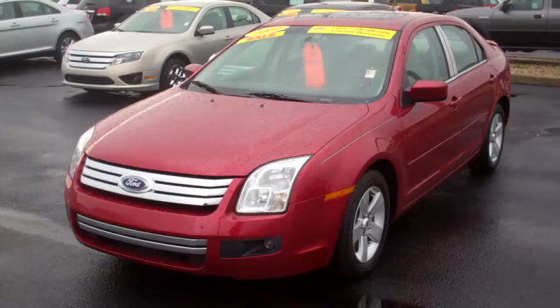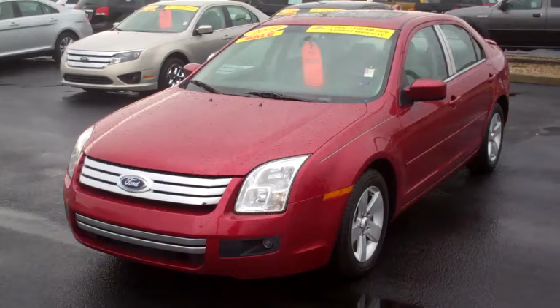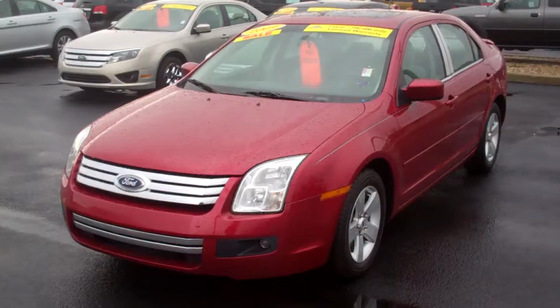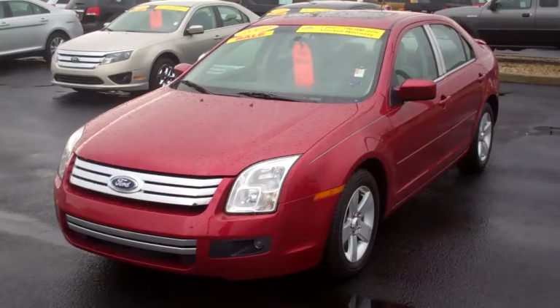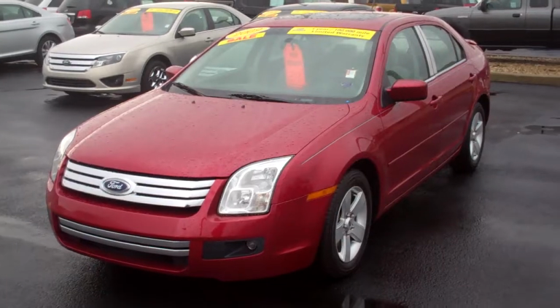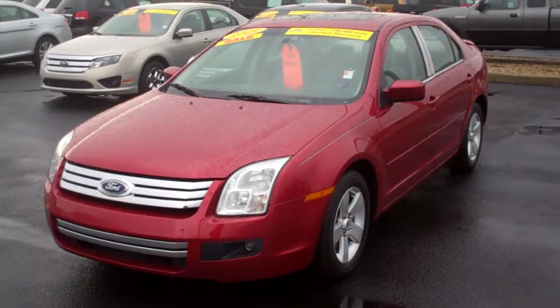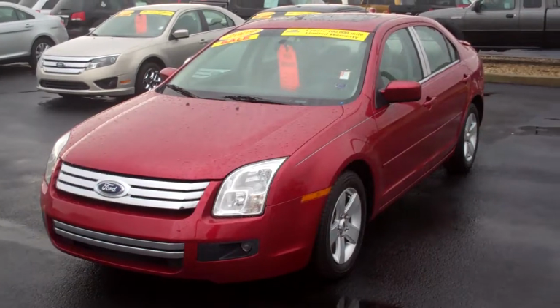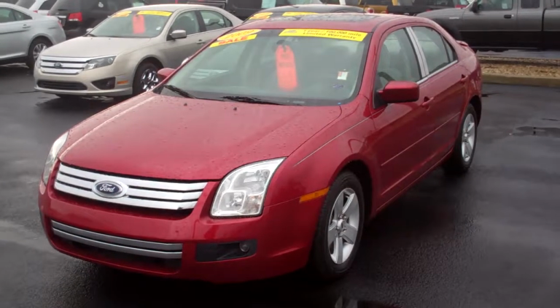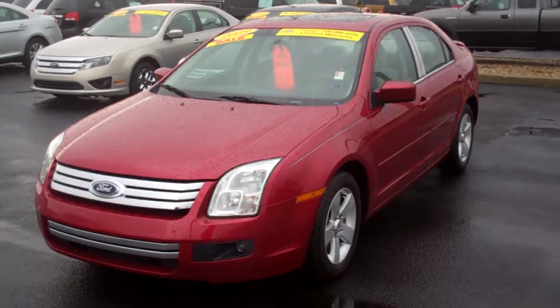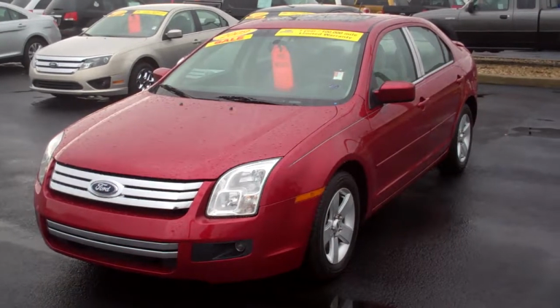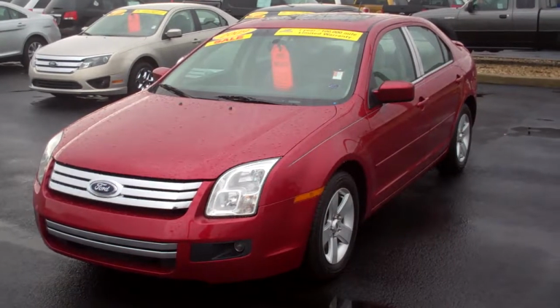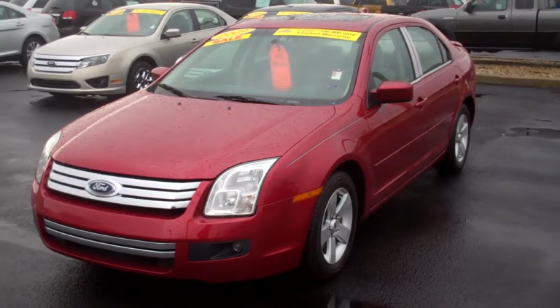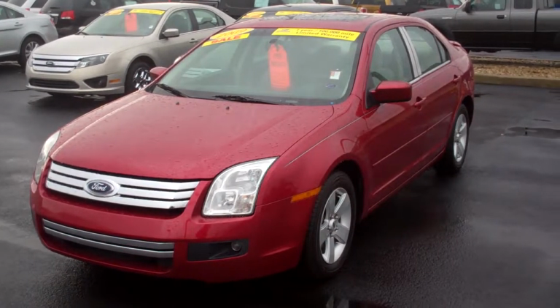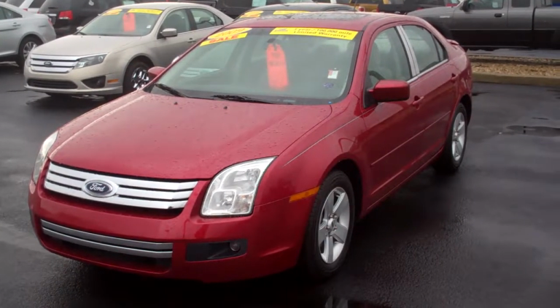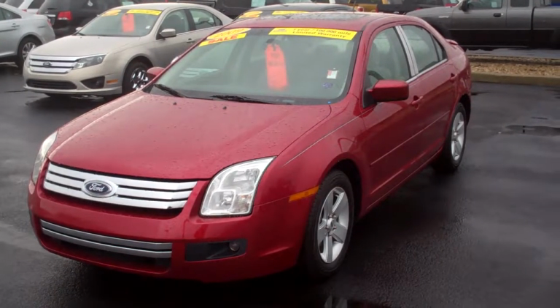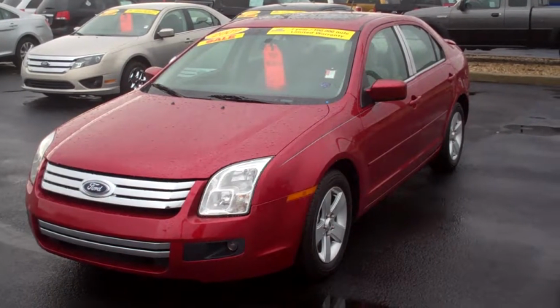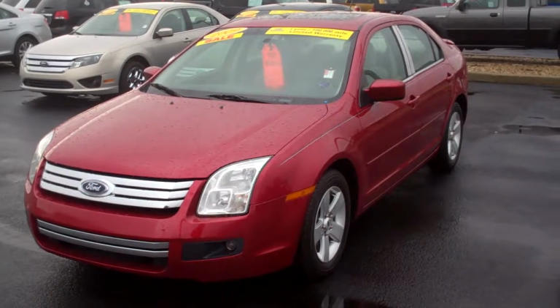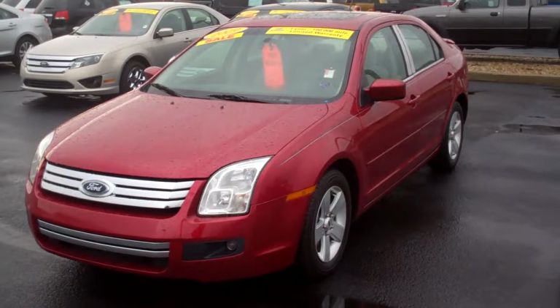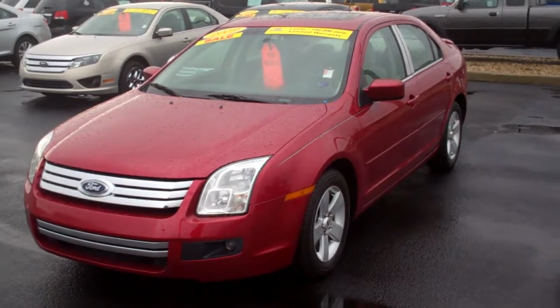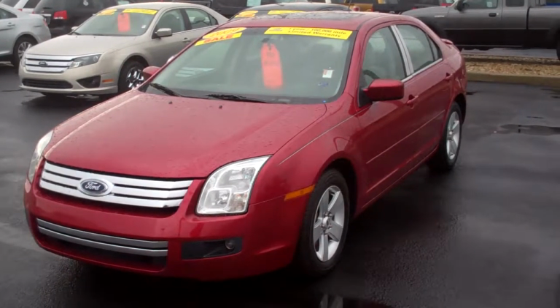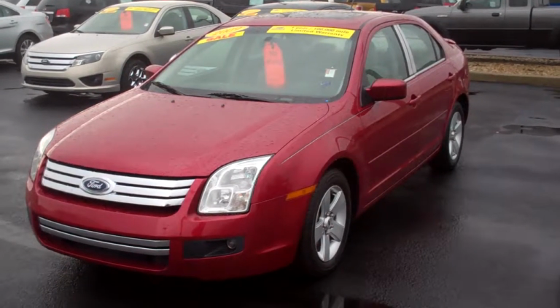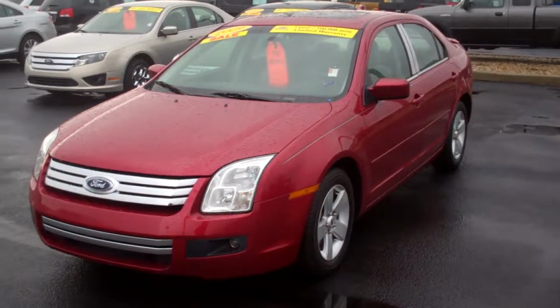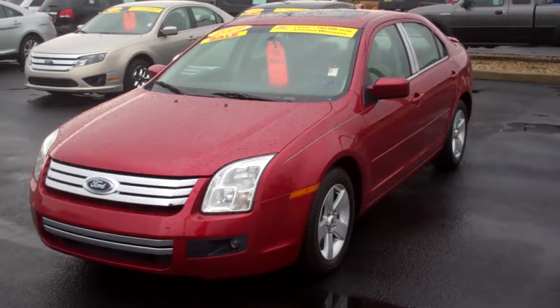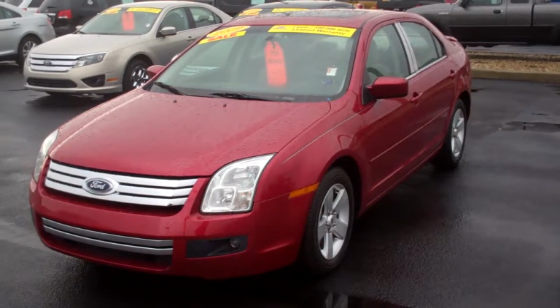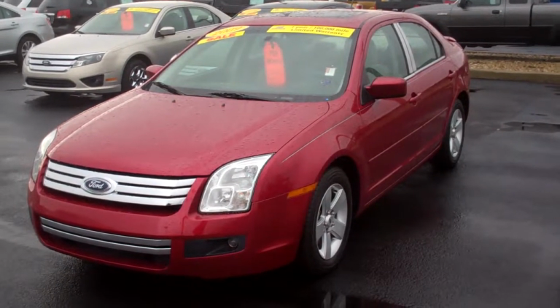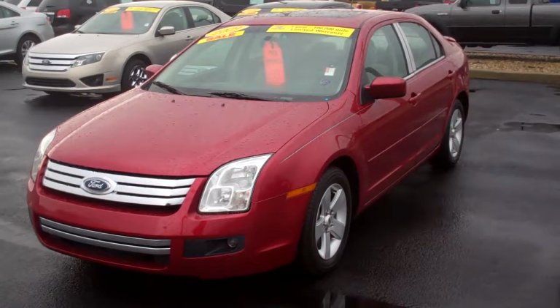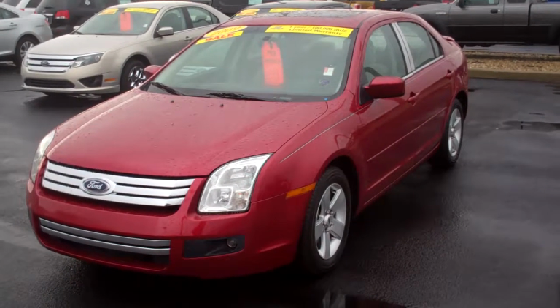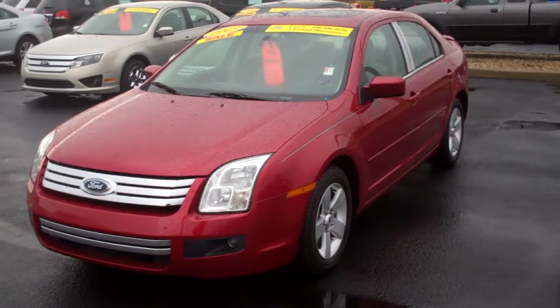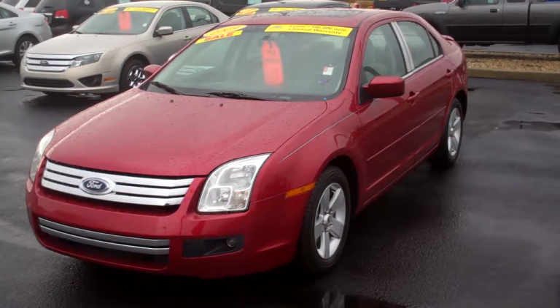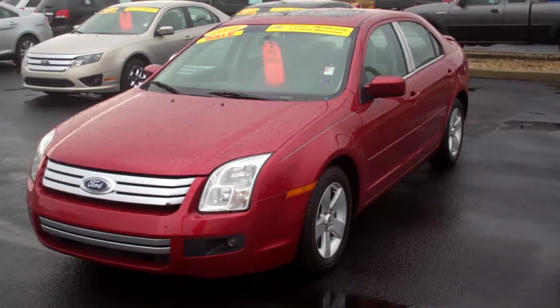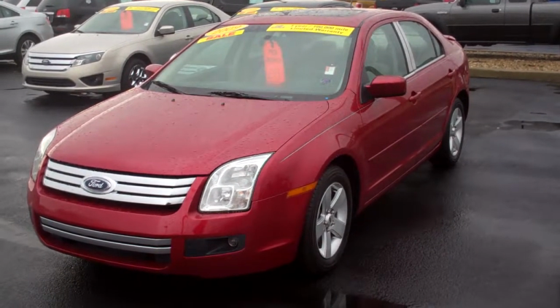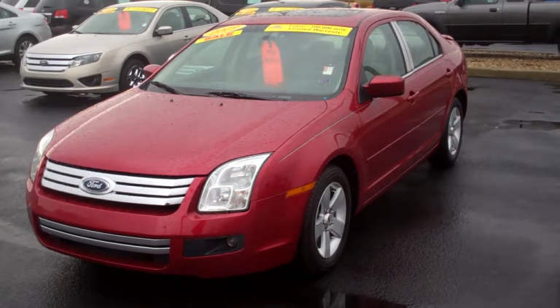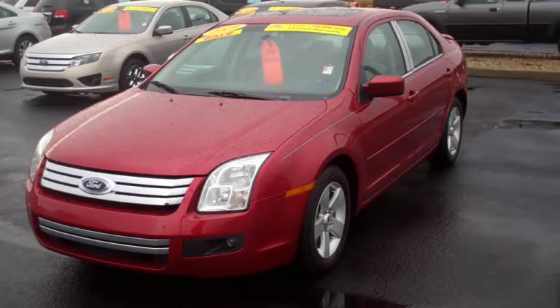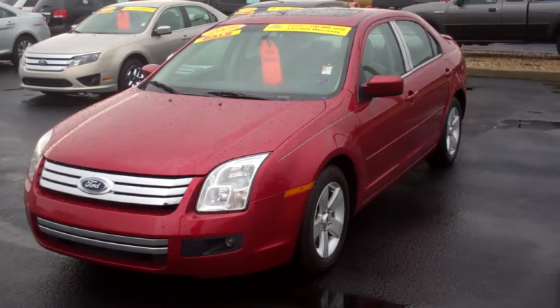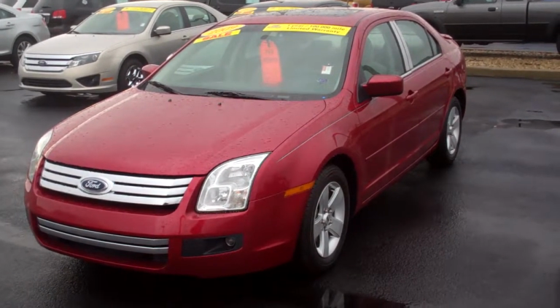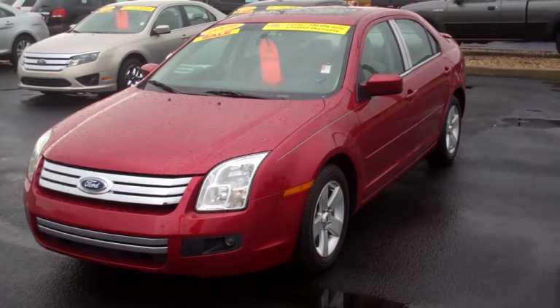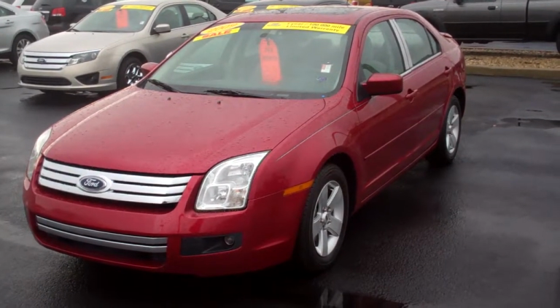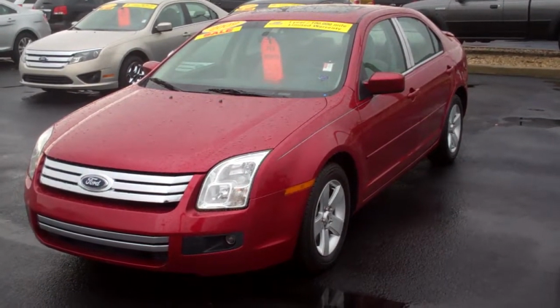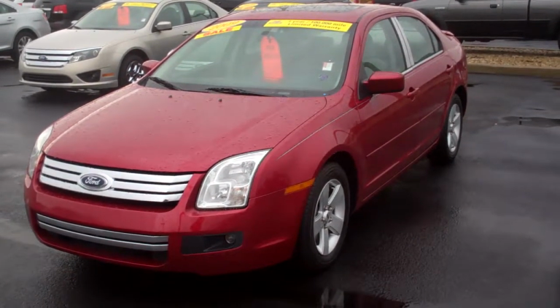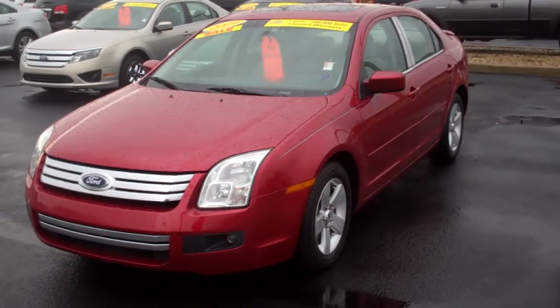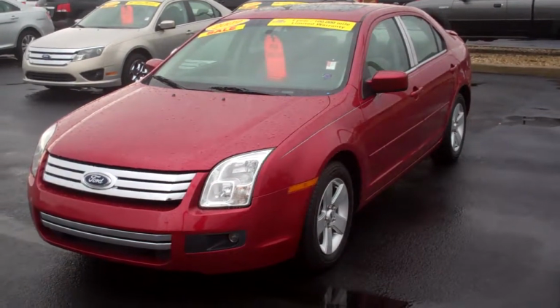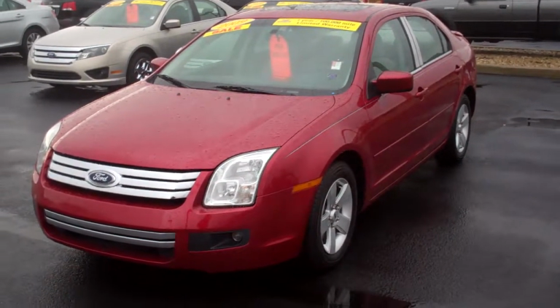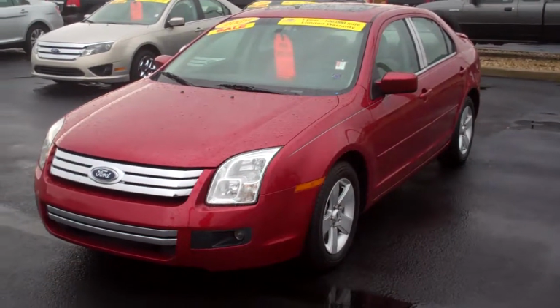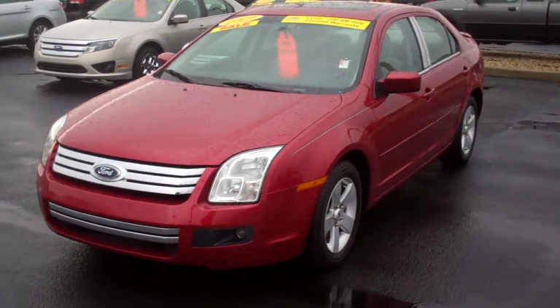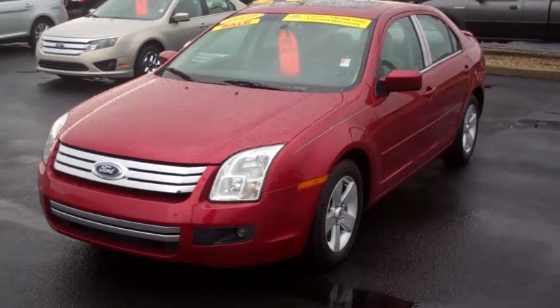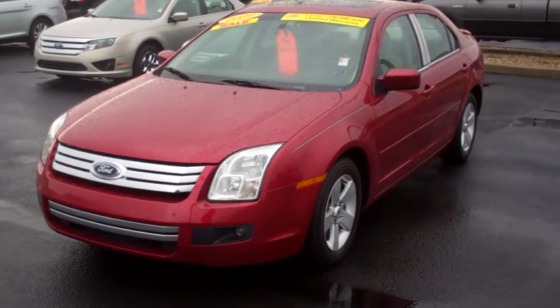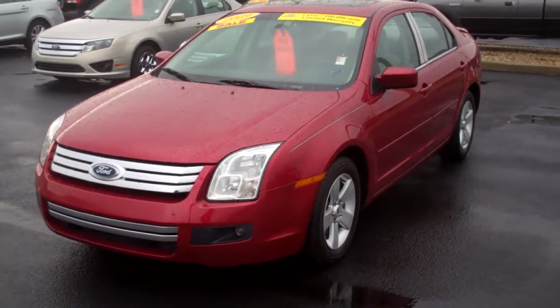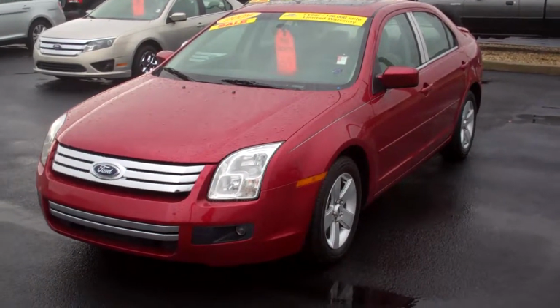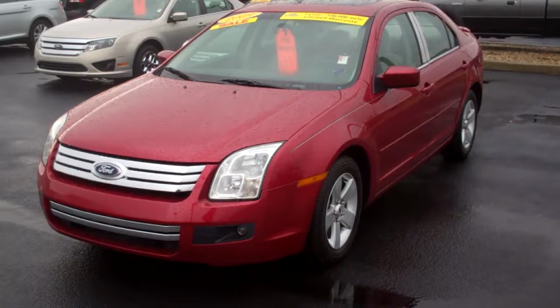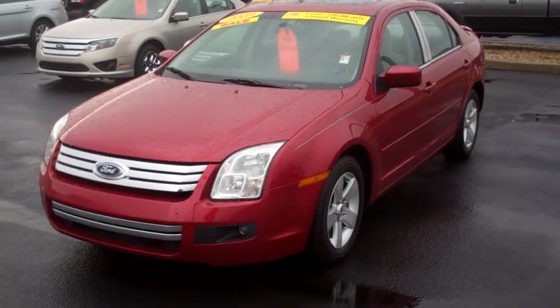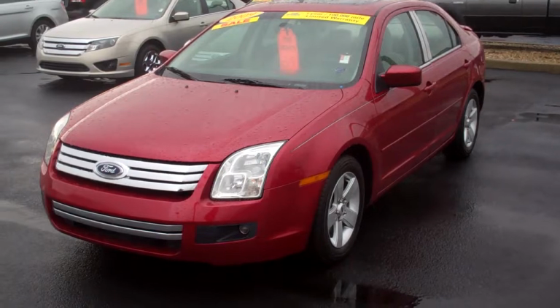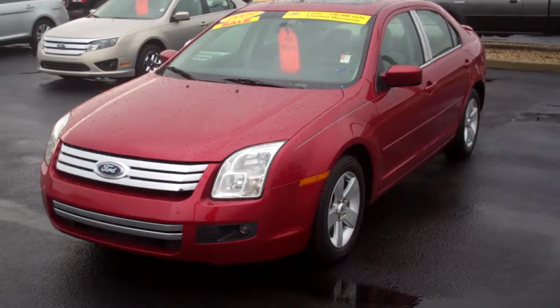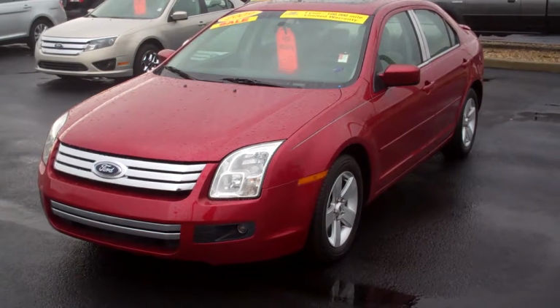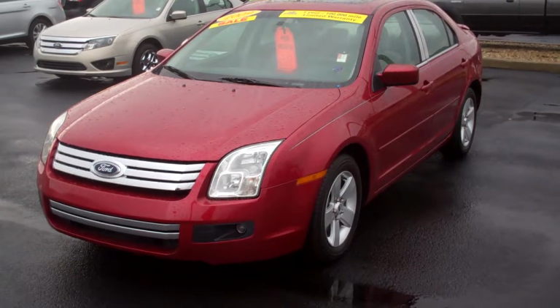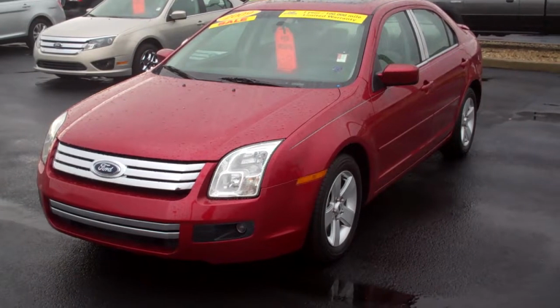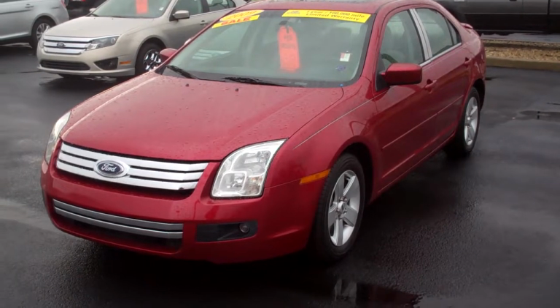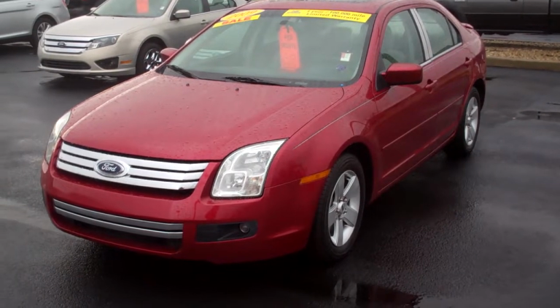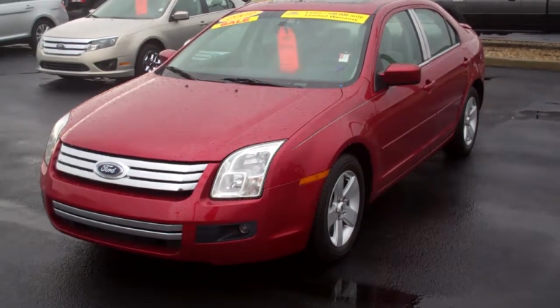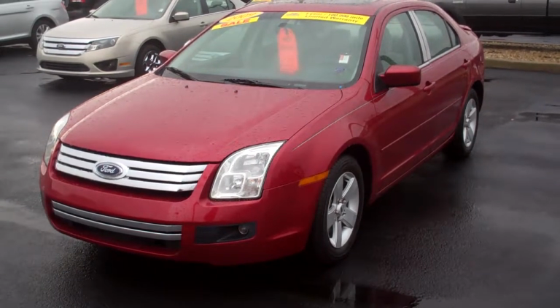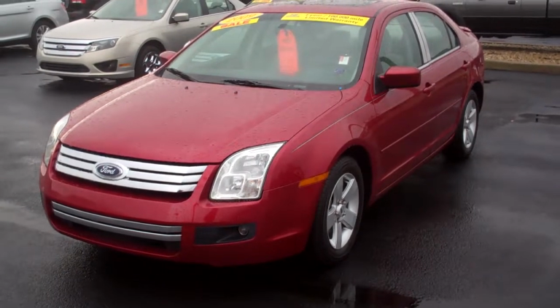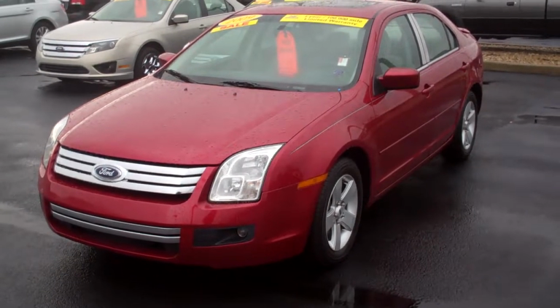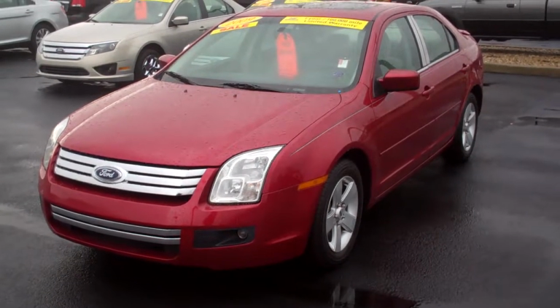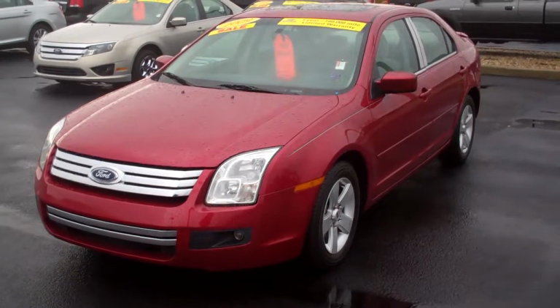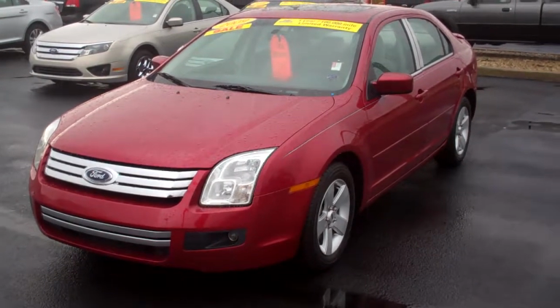Hi, this is Chip Carter from Bell's Ford, and here is the 2009 Ford Fusion SC you inquired about.